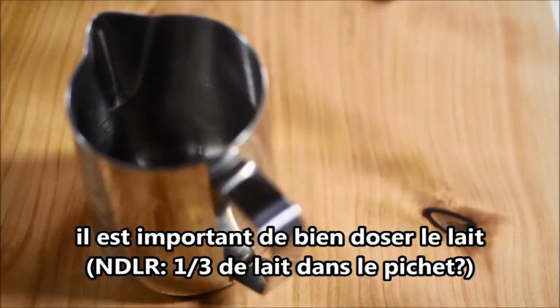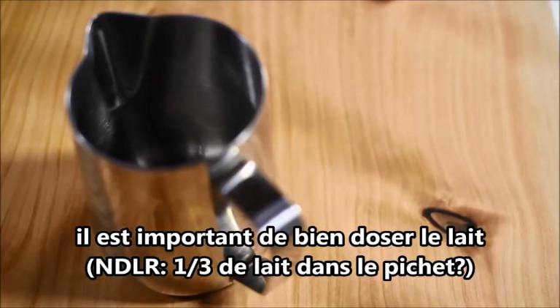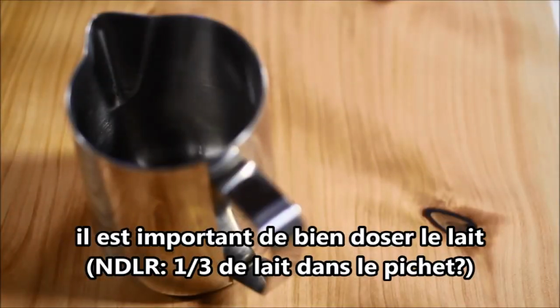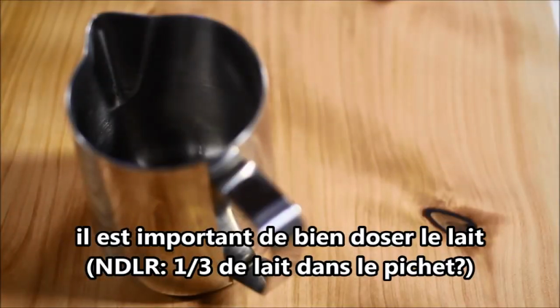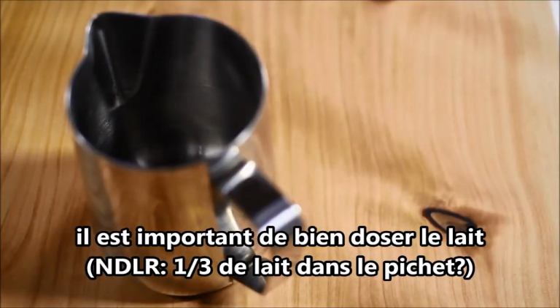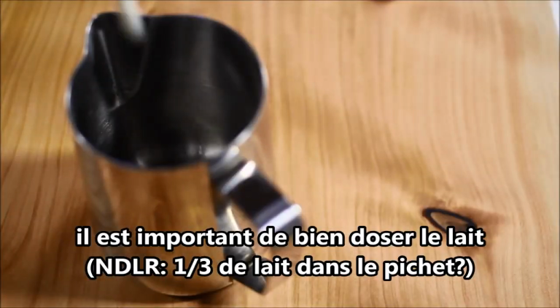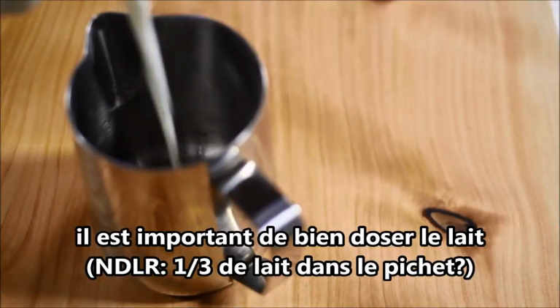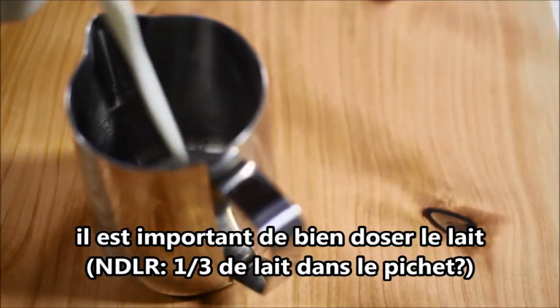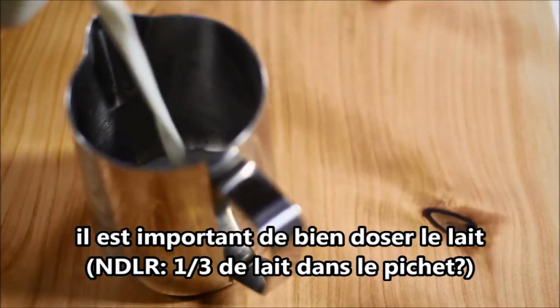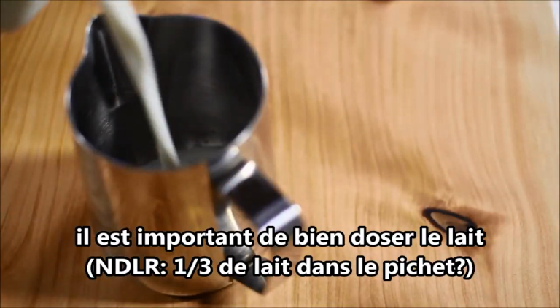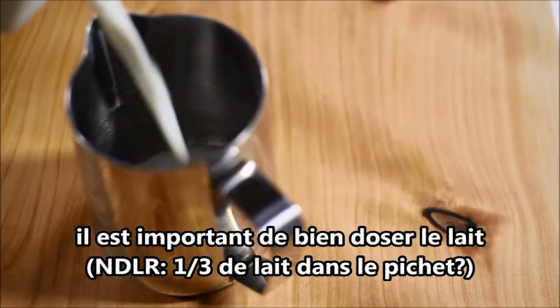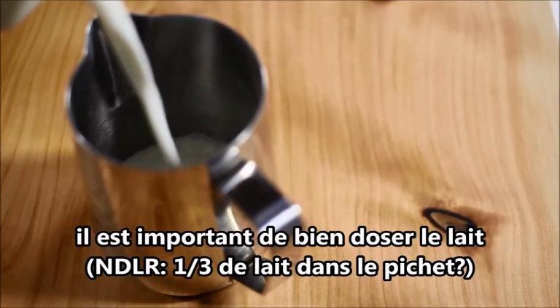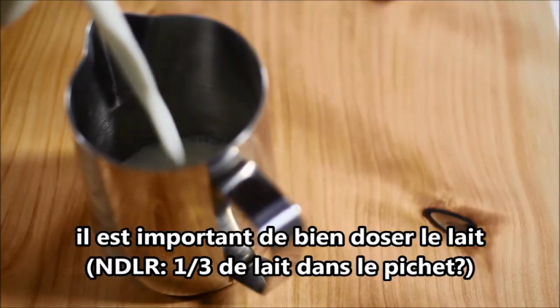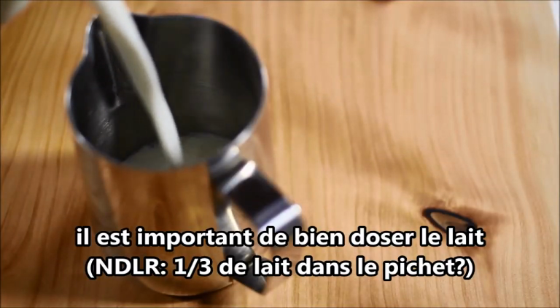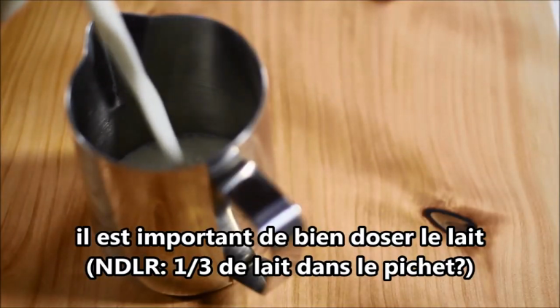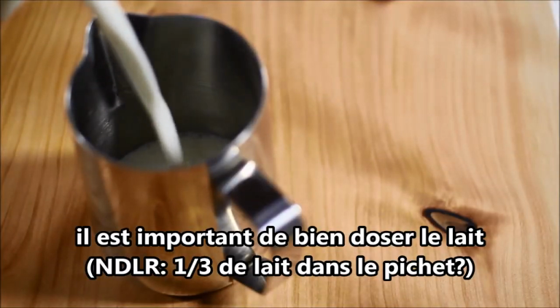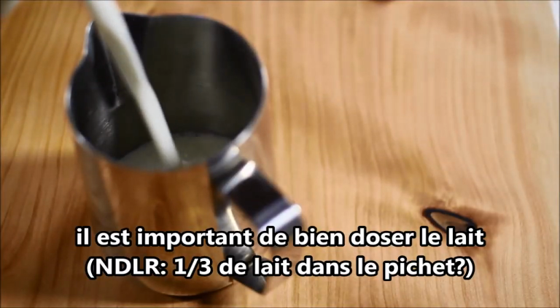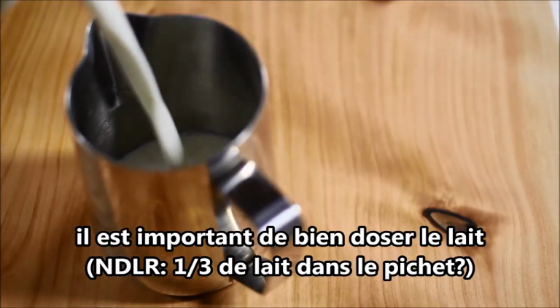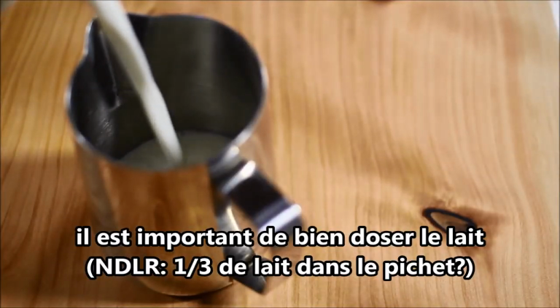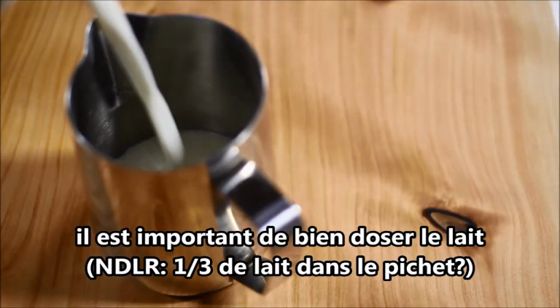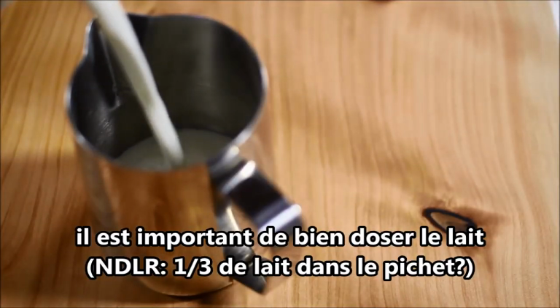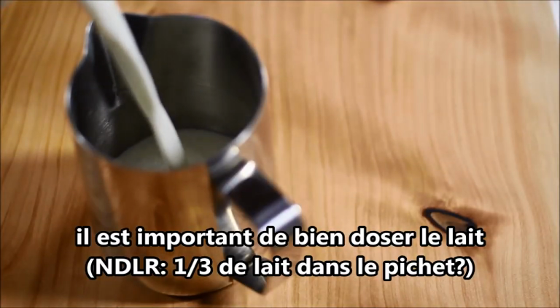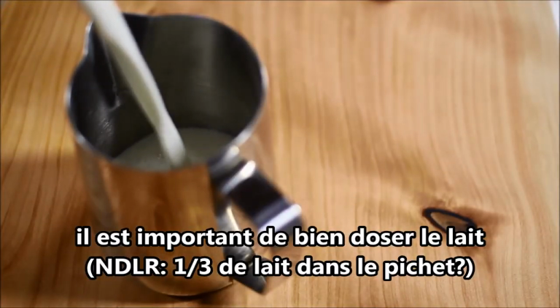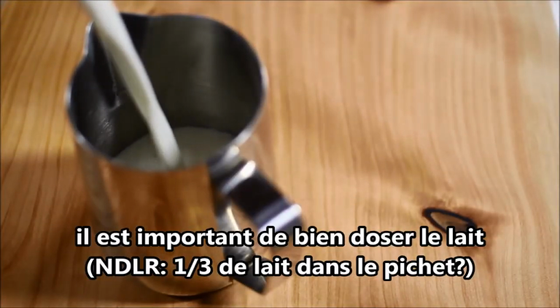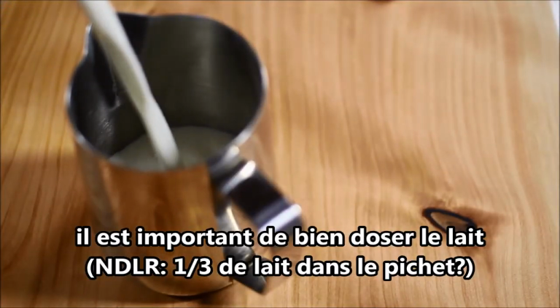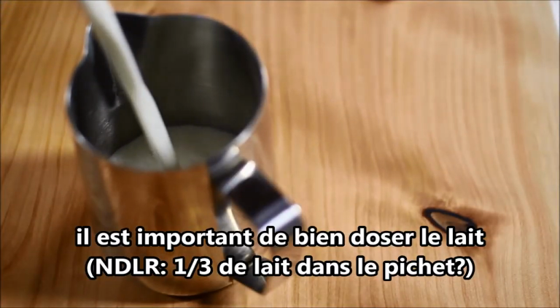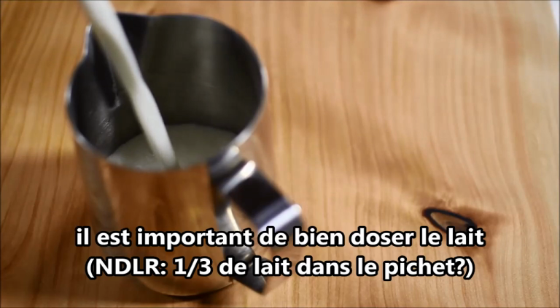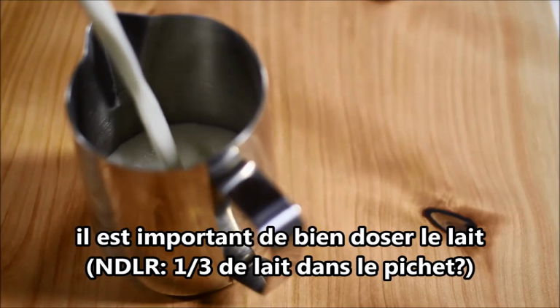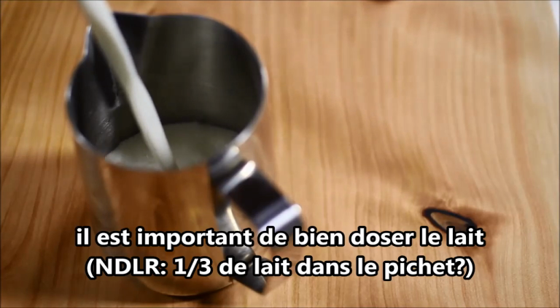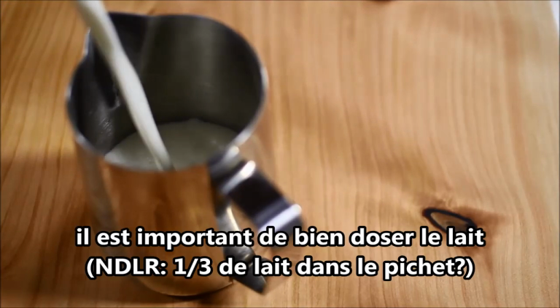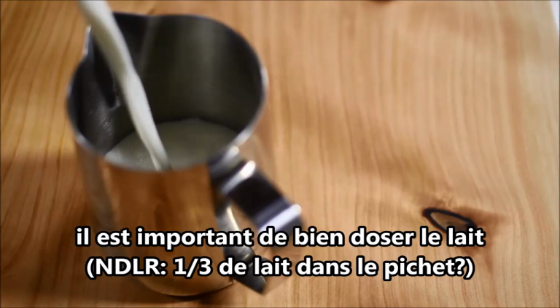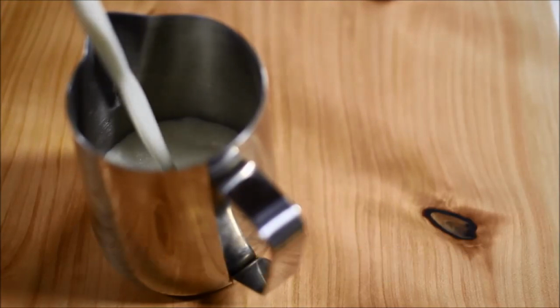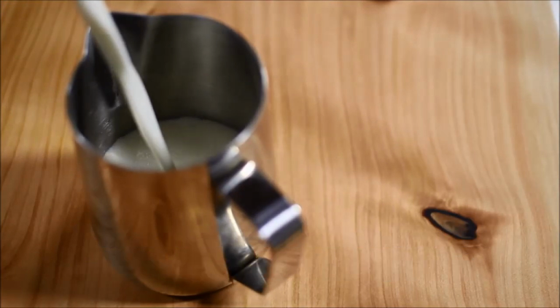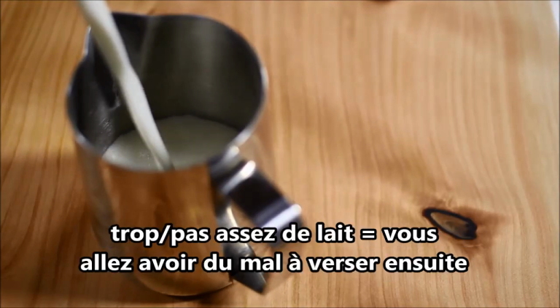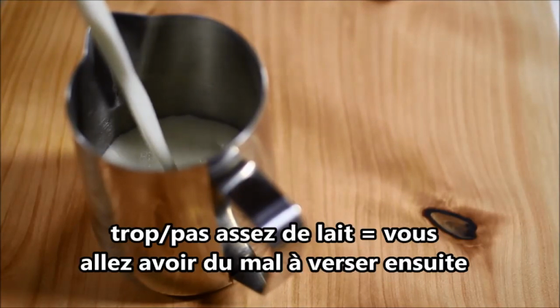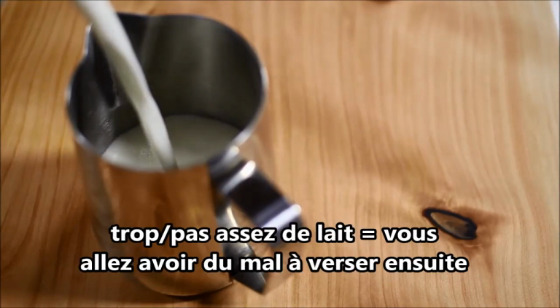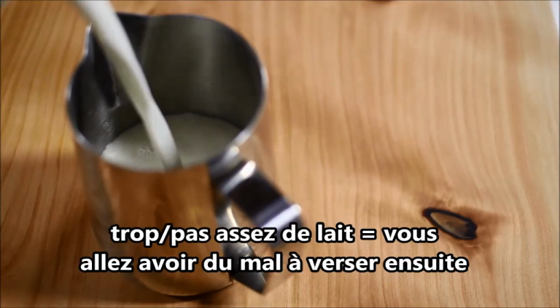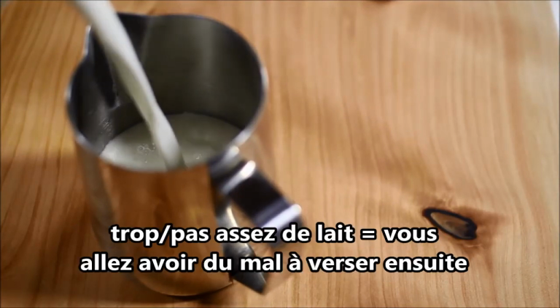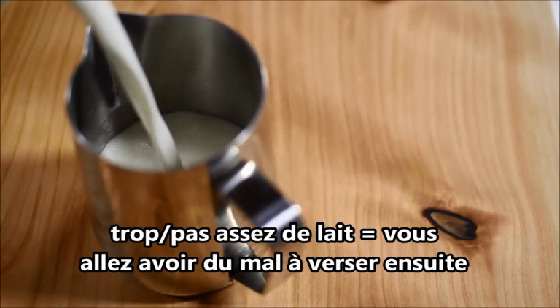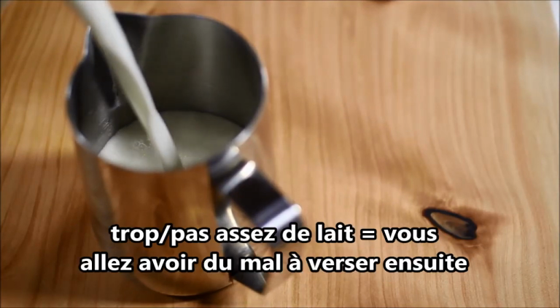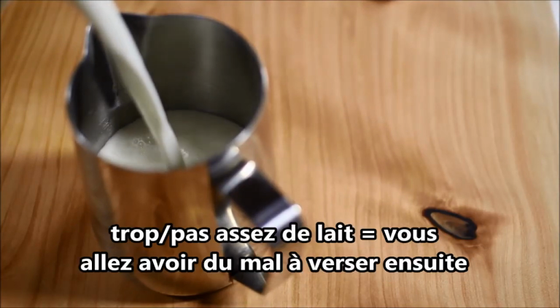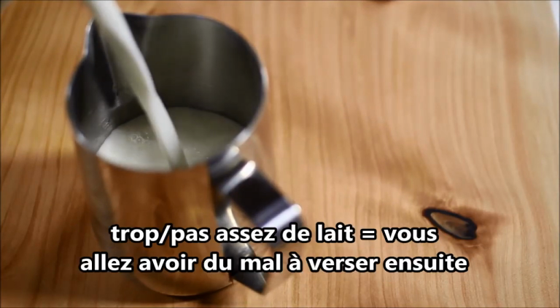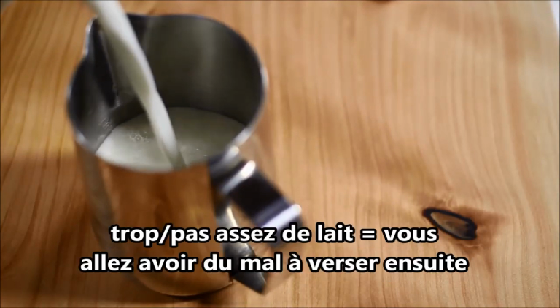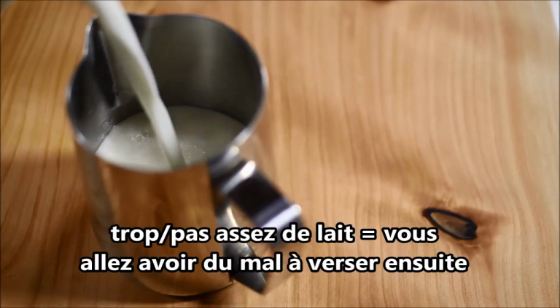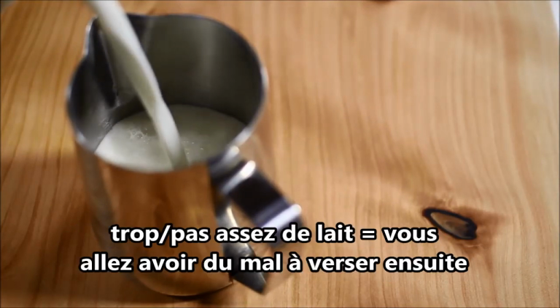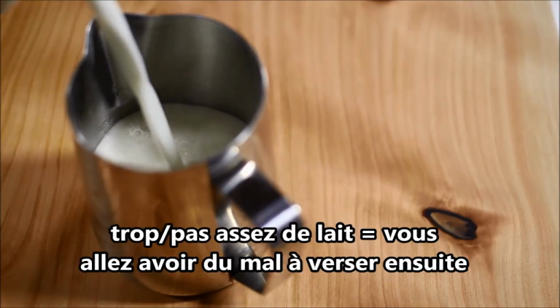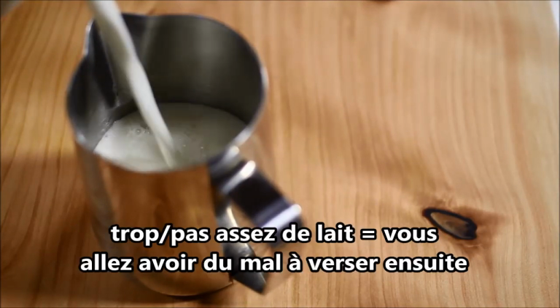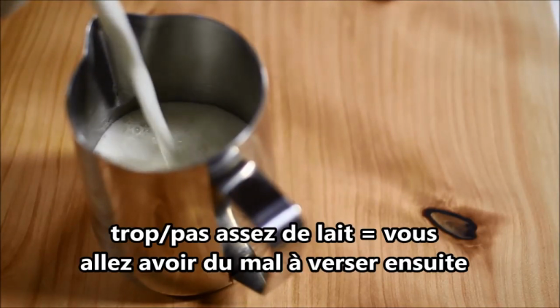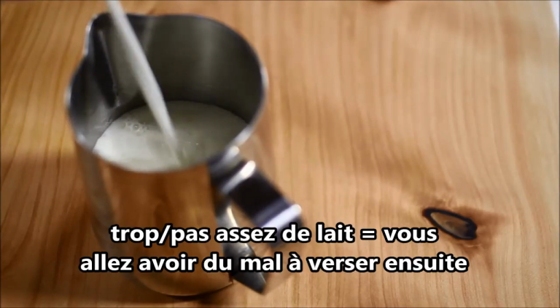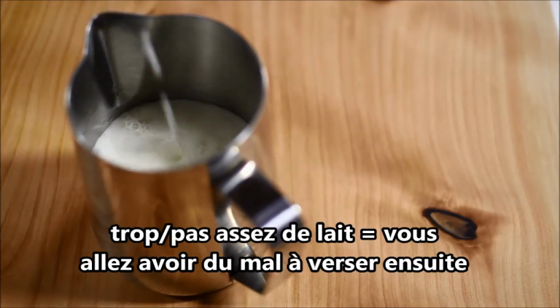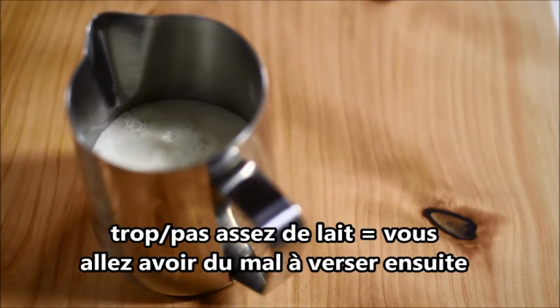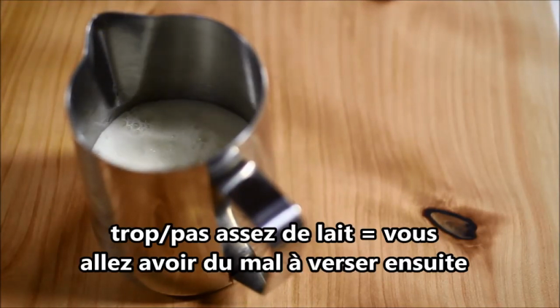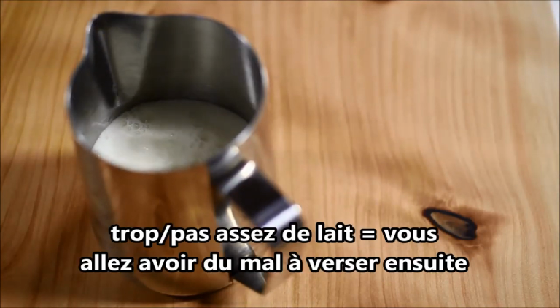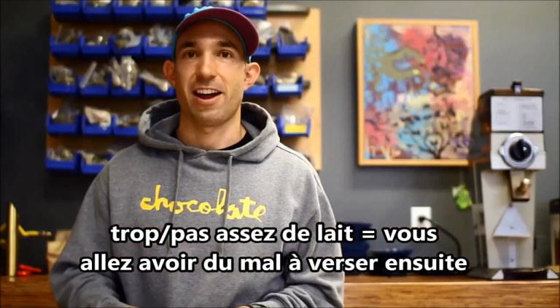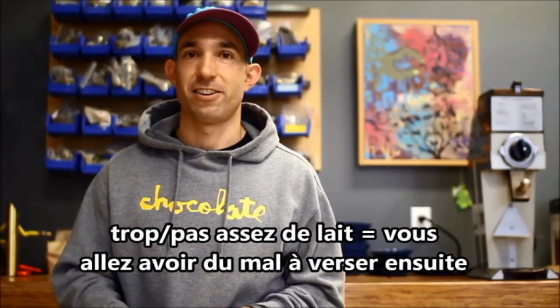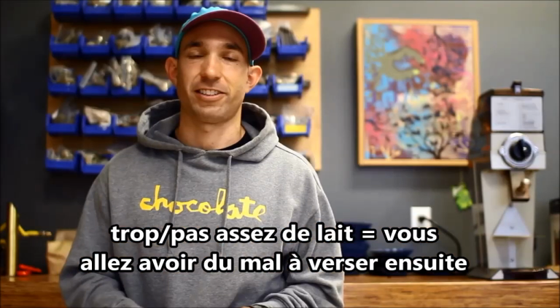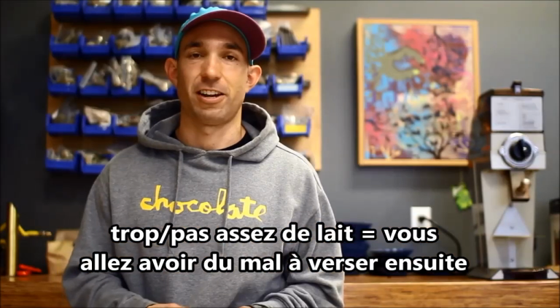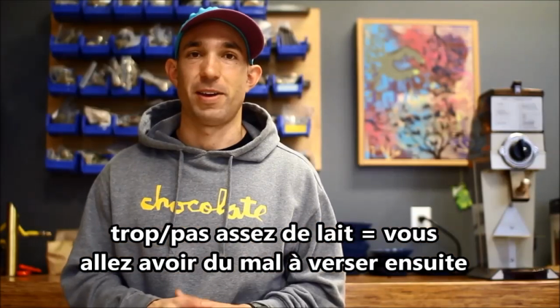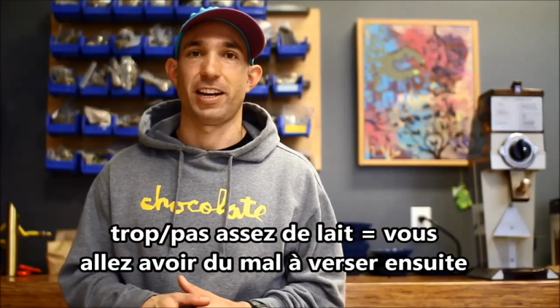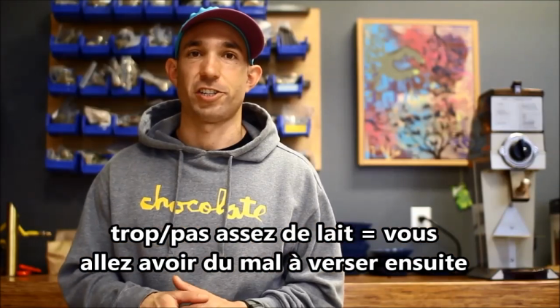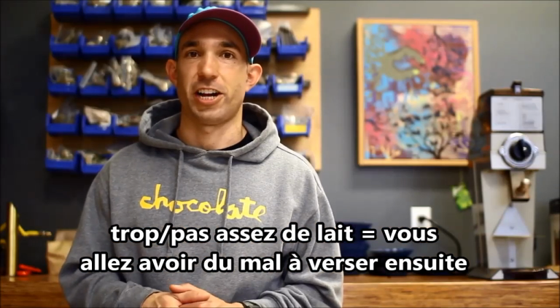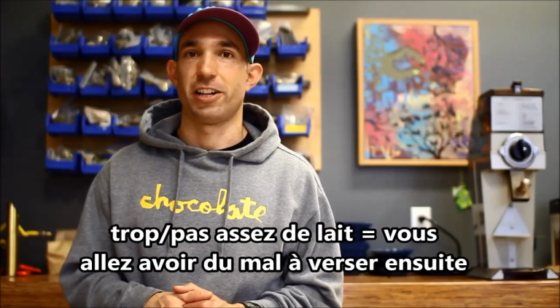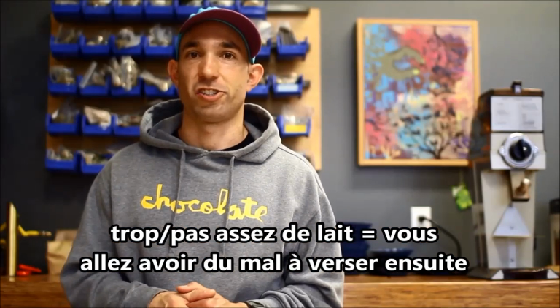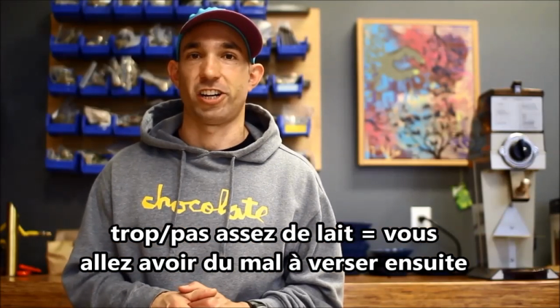It's important to portion your milk out correctly. If you use way too much or not enough, we're going to have a really hard time when it comes down to pouring latte art. It's going to make it challenging.